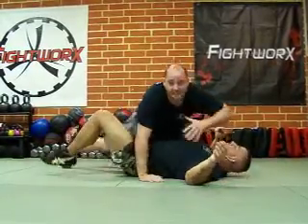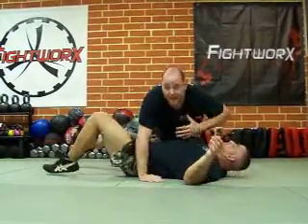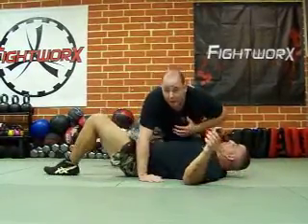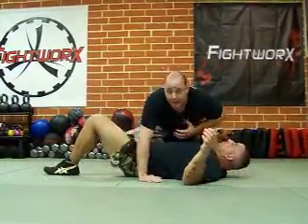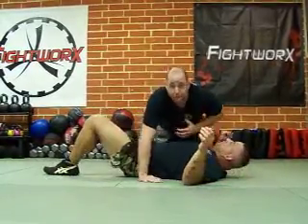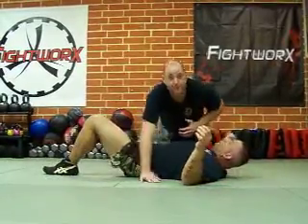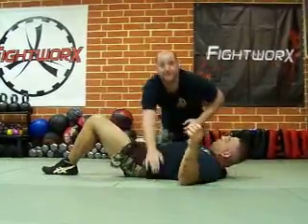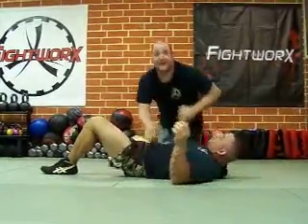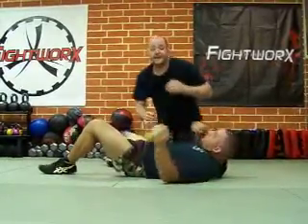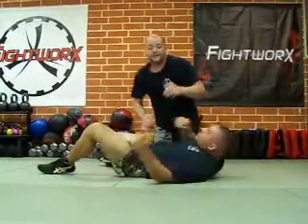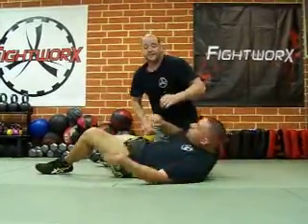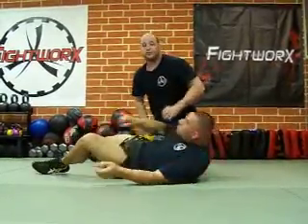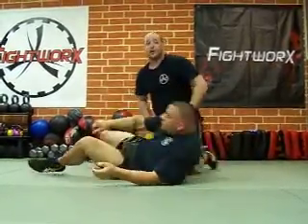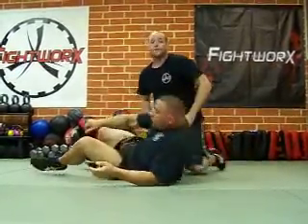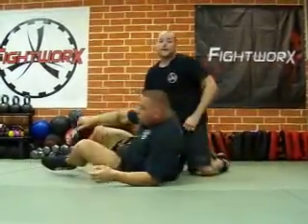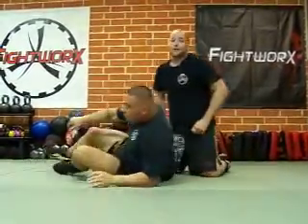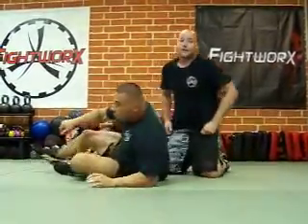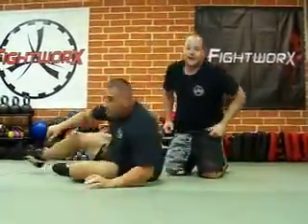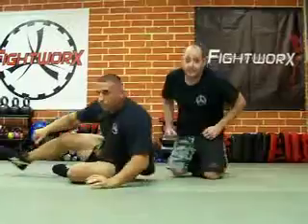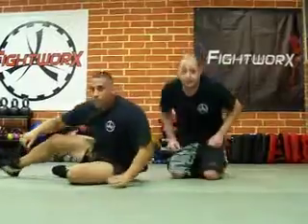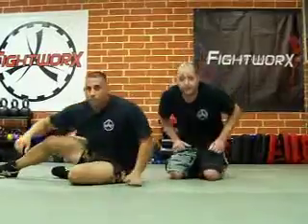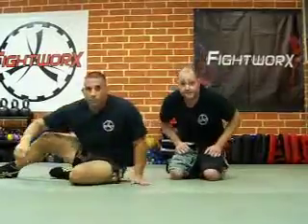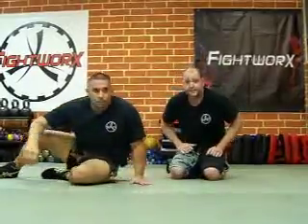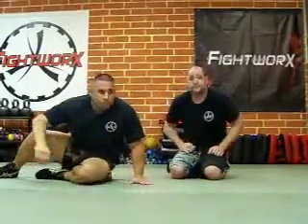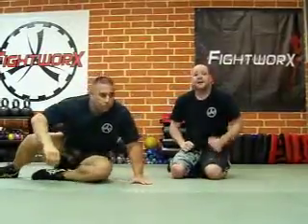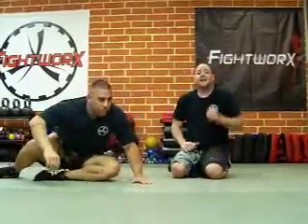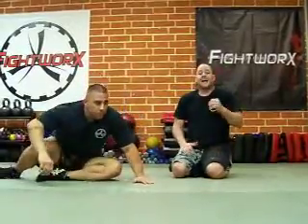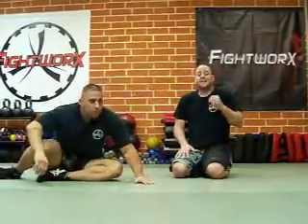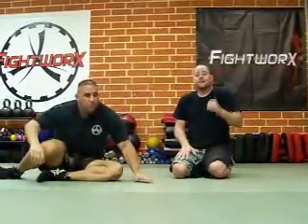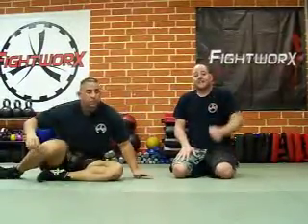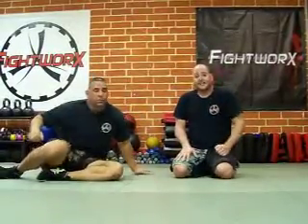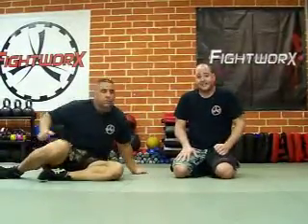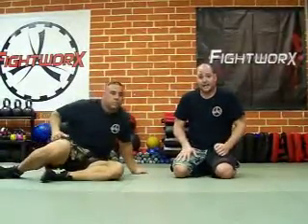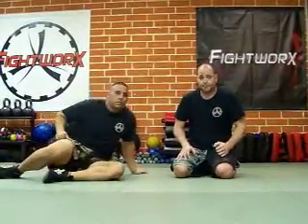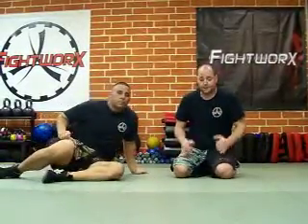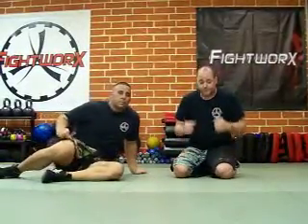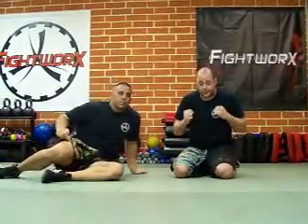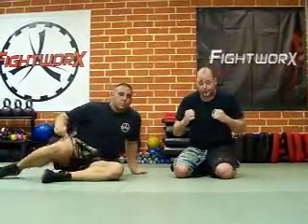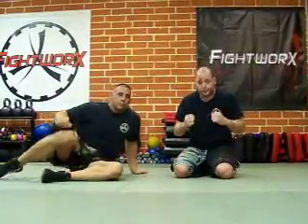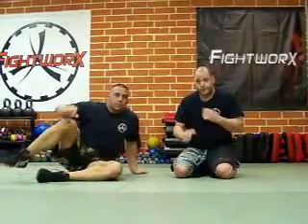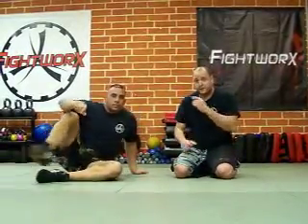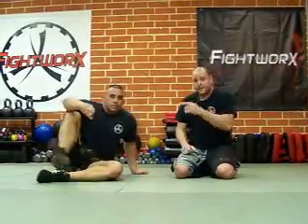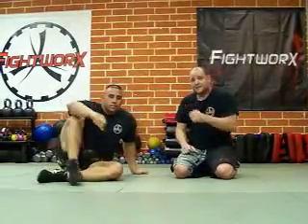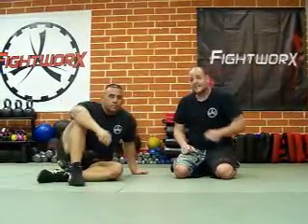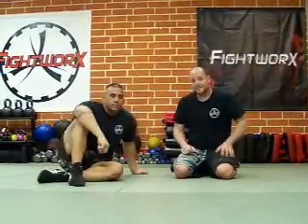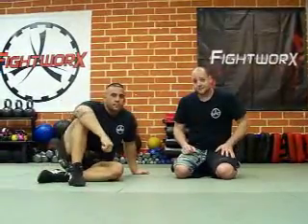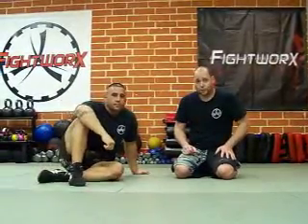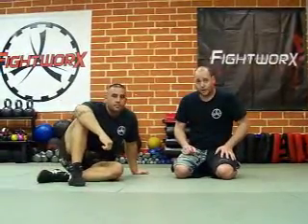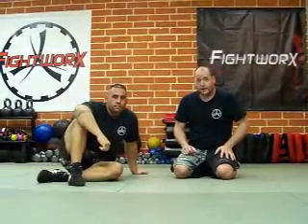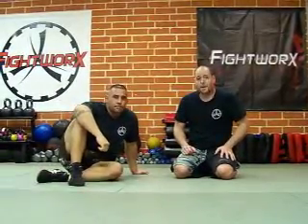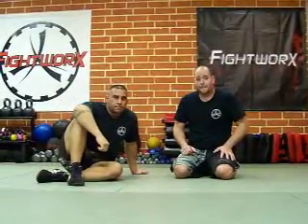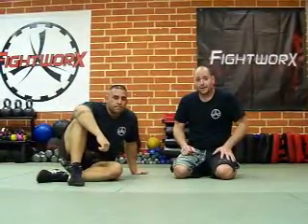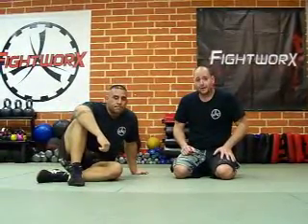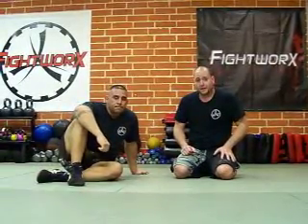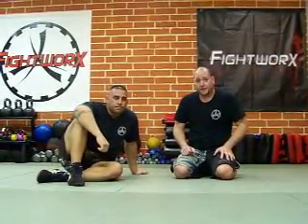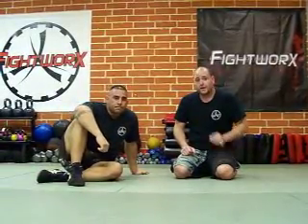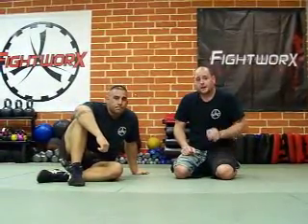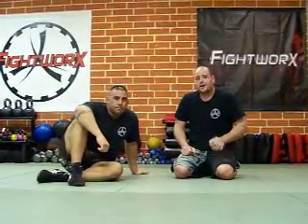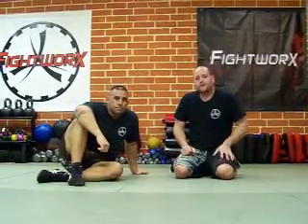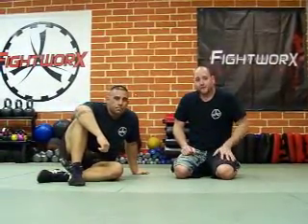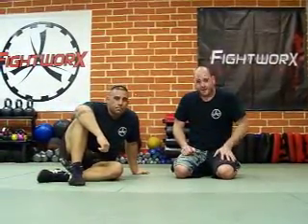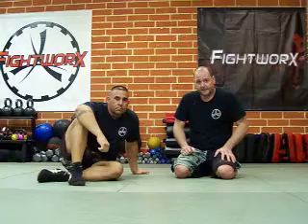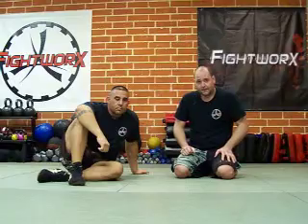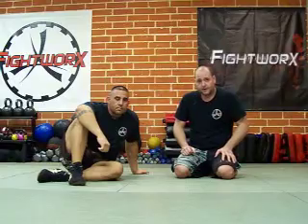That way you can fight the stronger, bigger guy in jiu-jitsu, and you can get a tap using your two to his one. Americana from Half Guard.